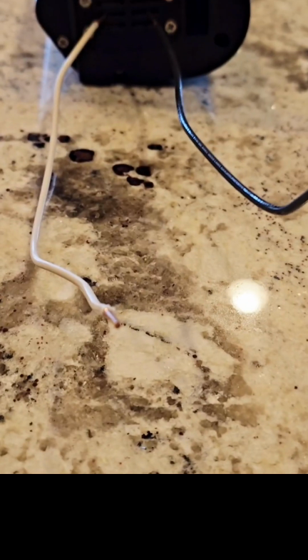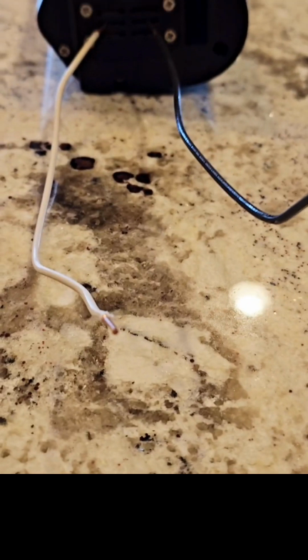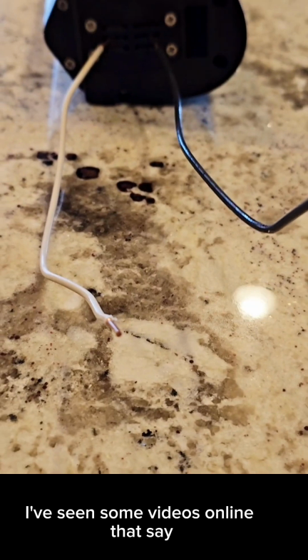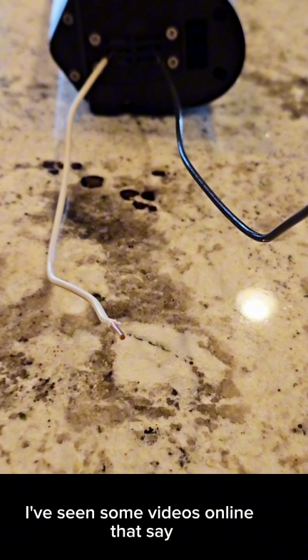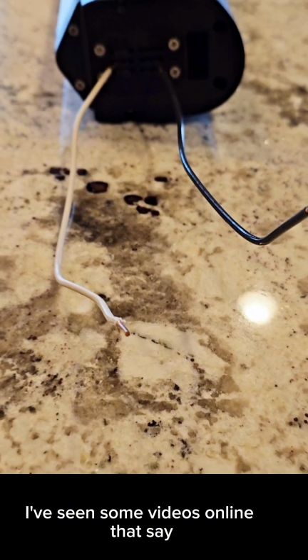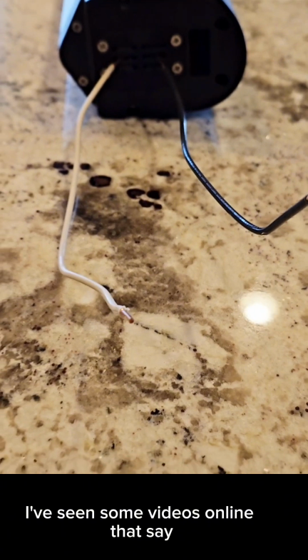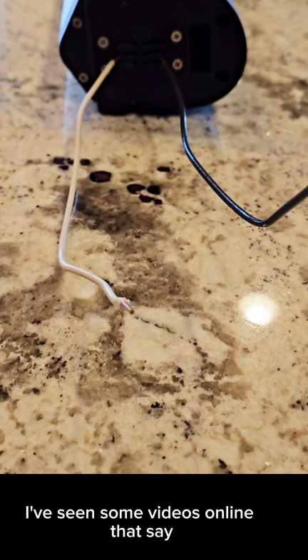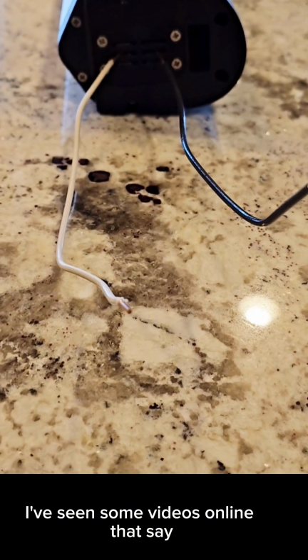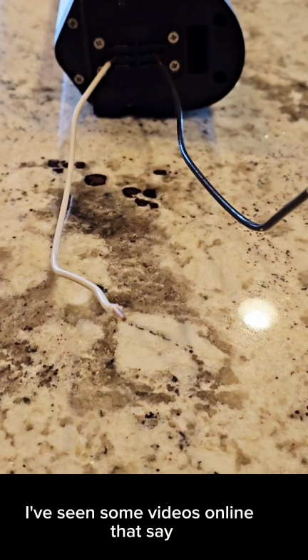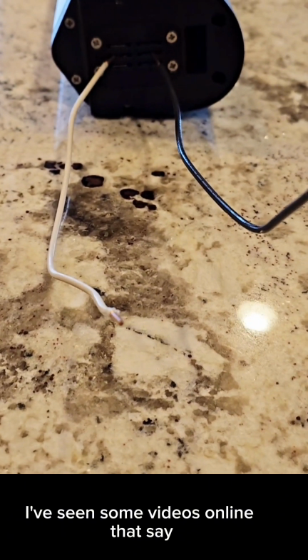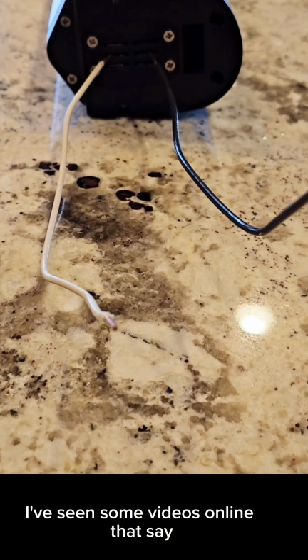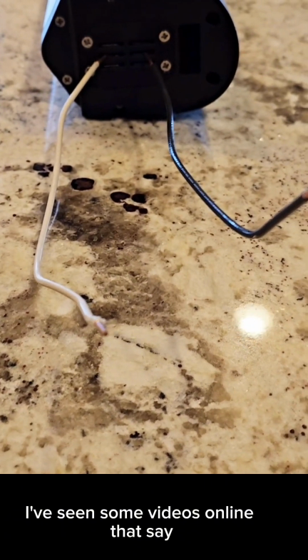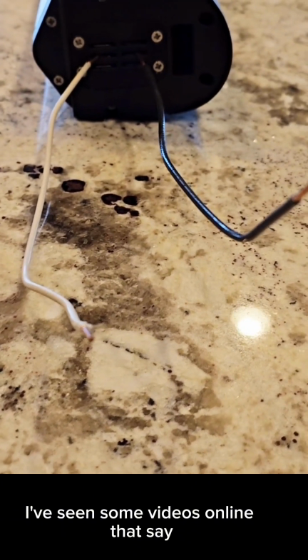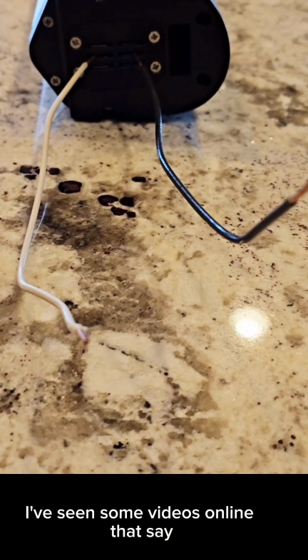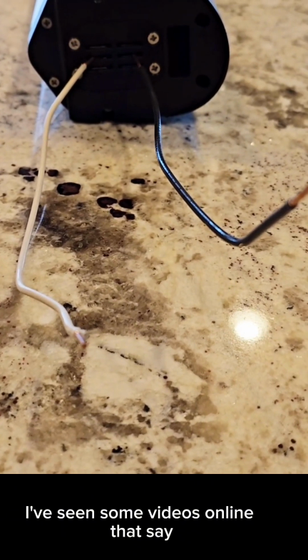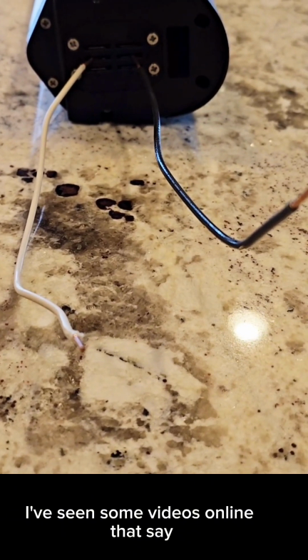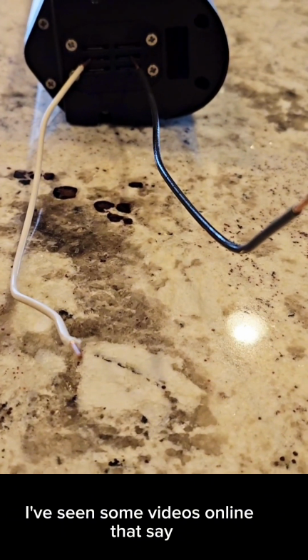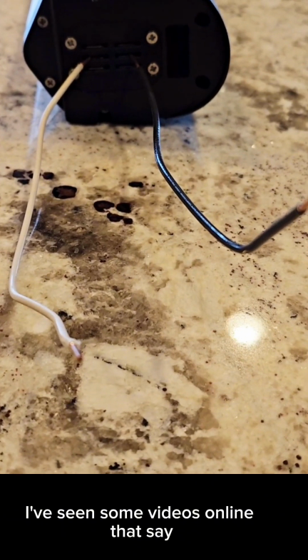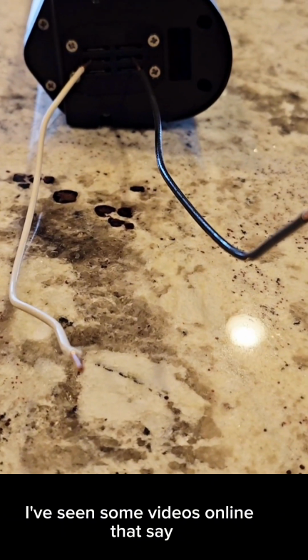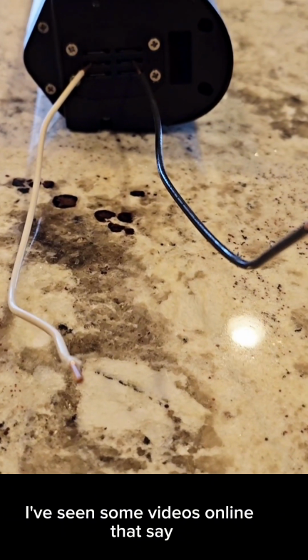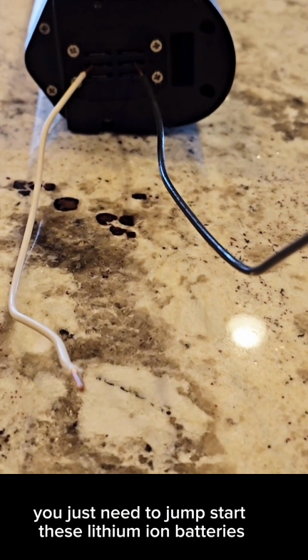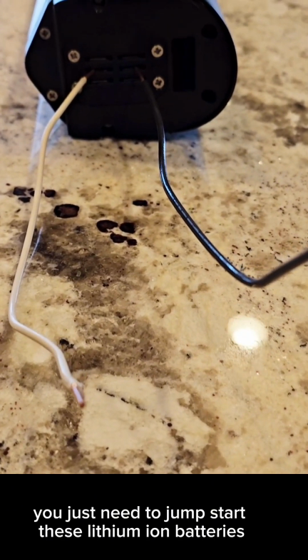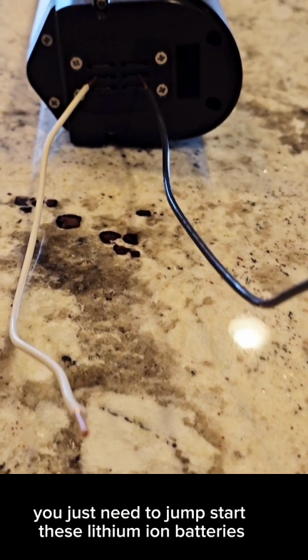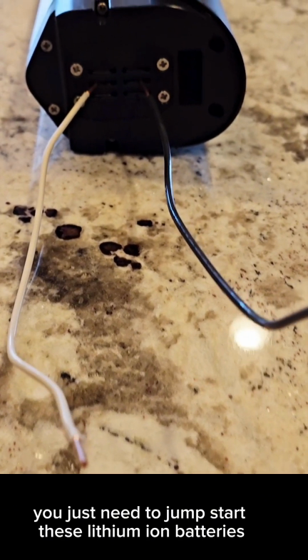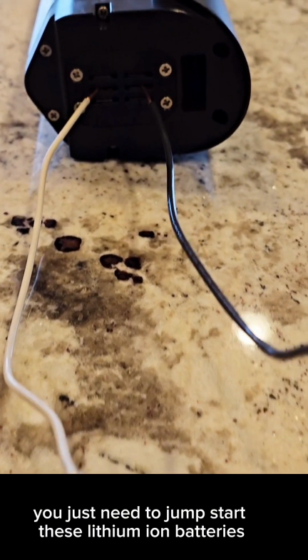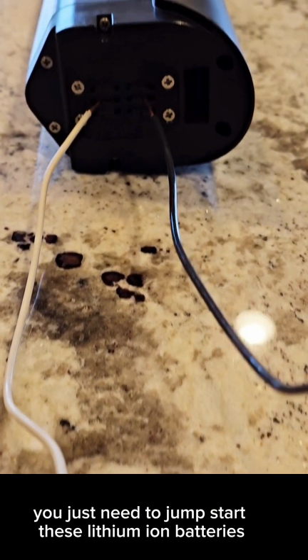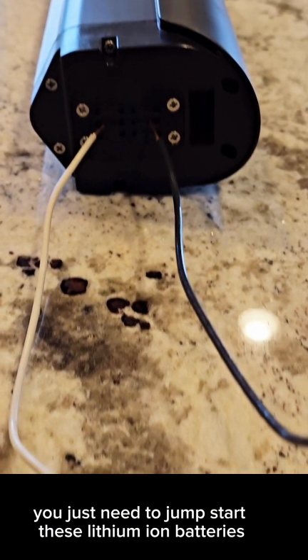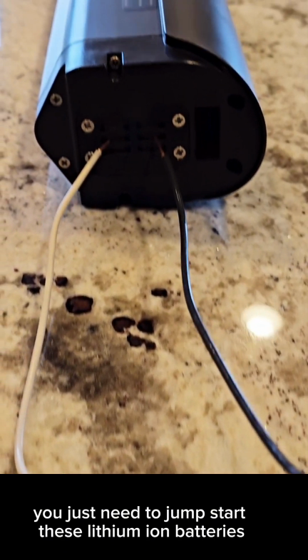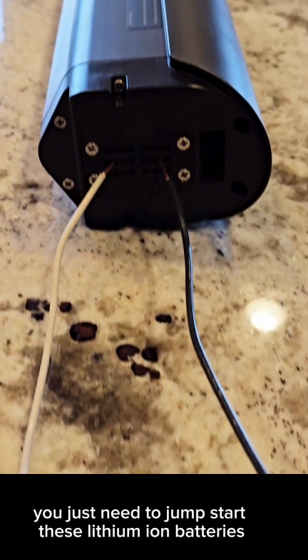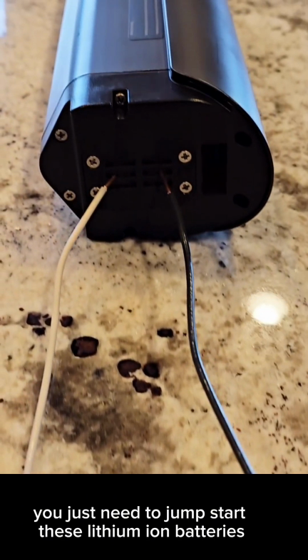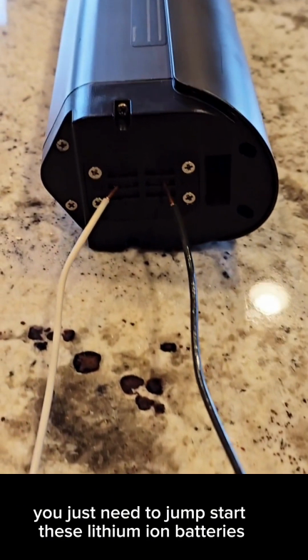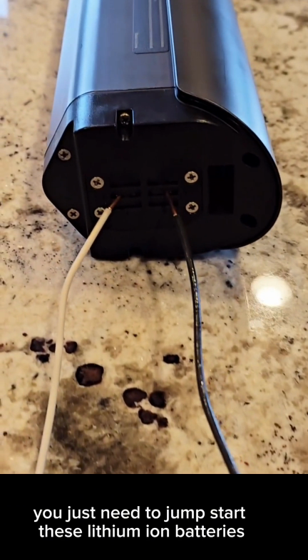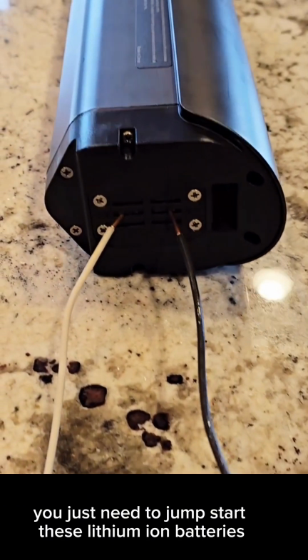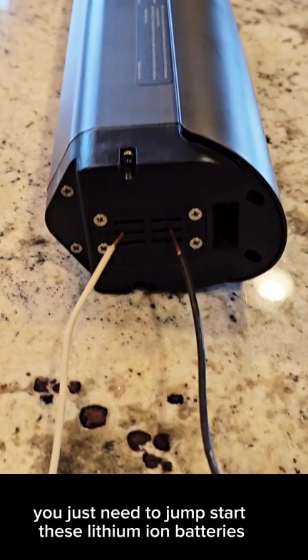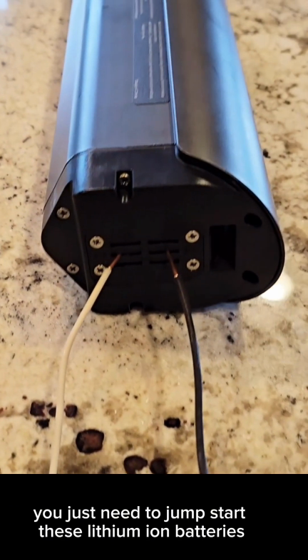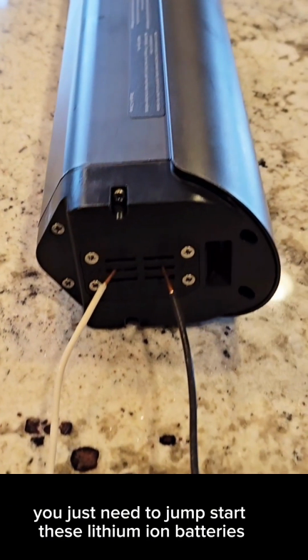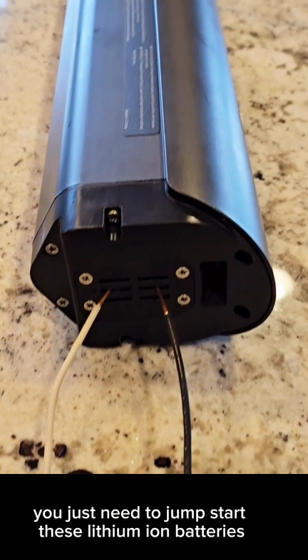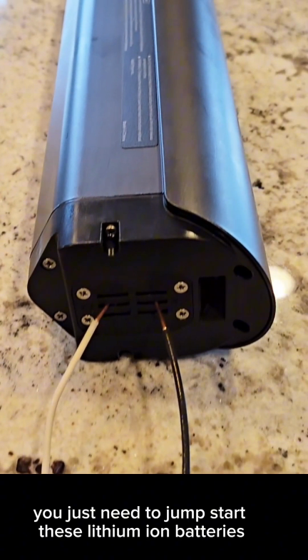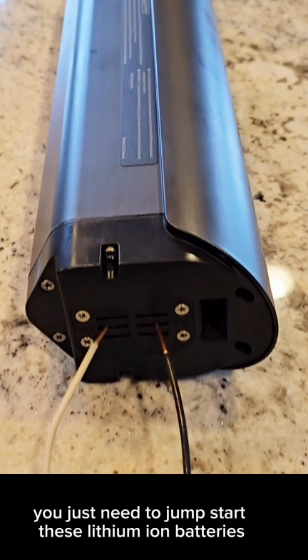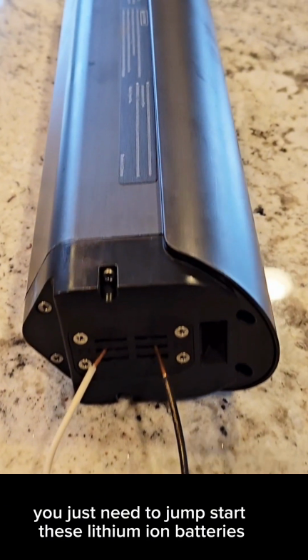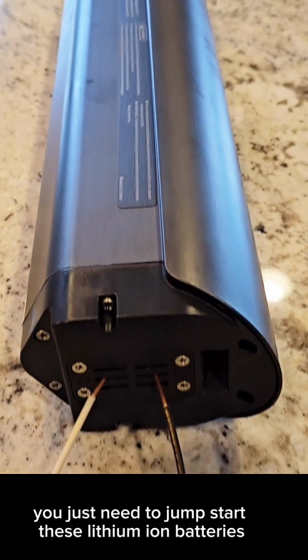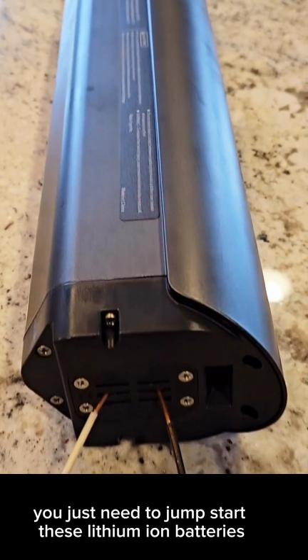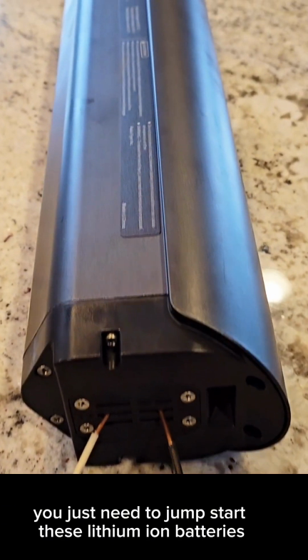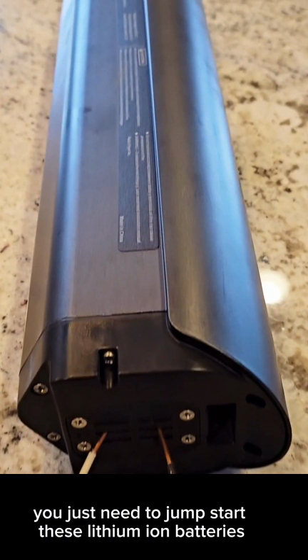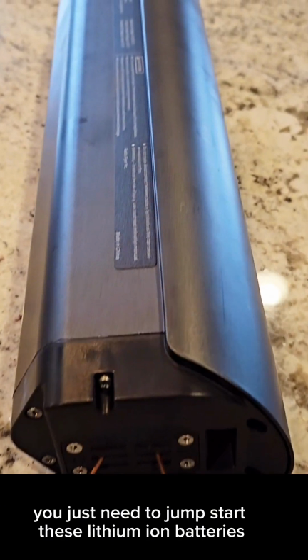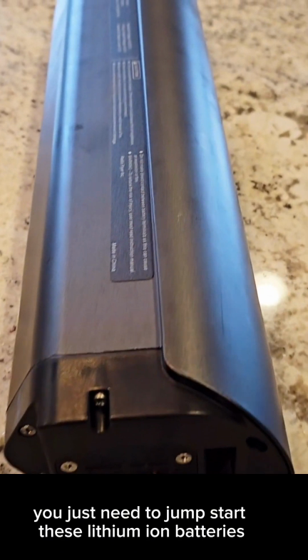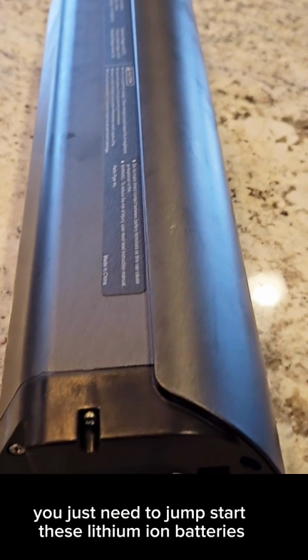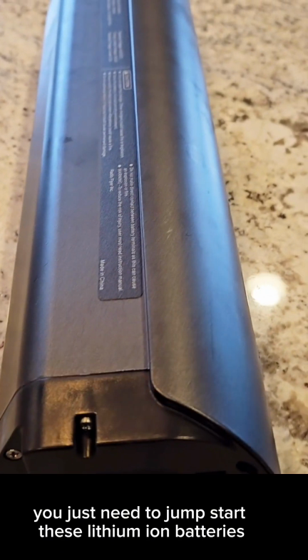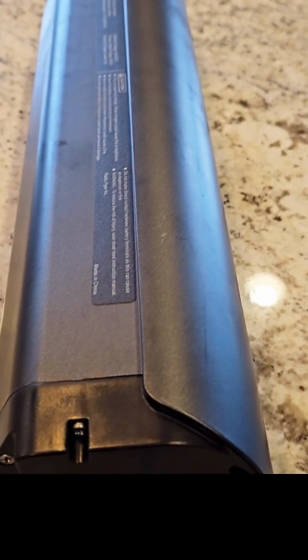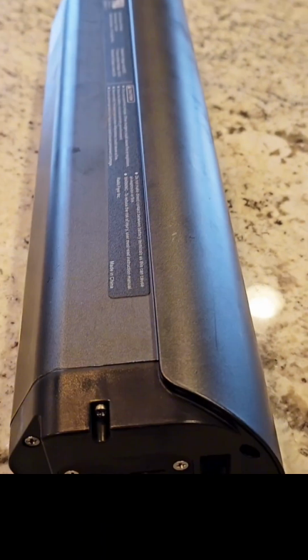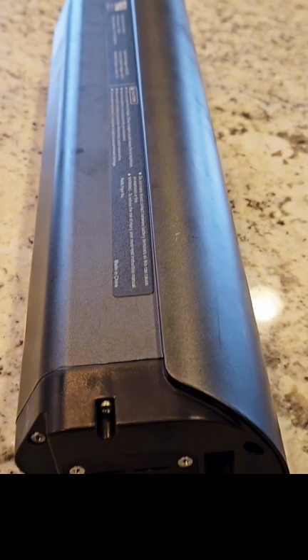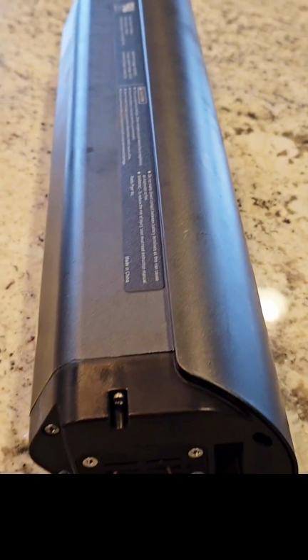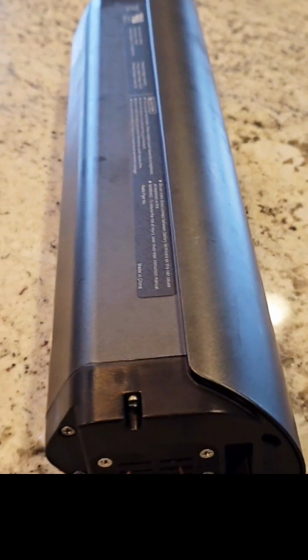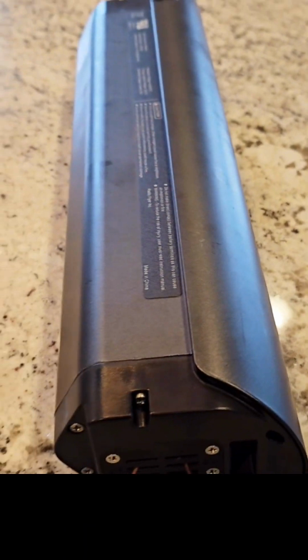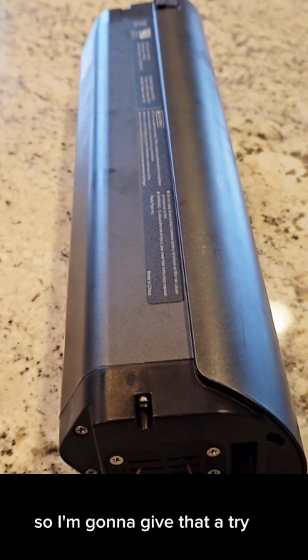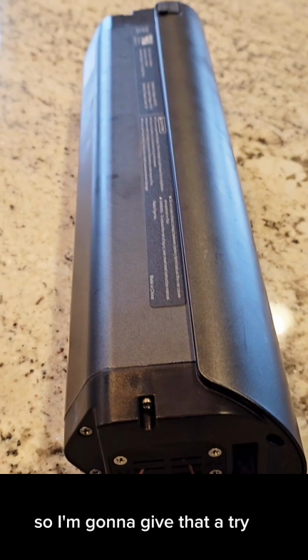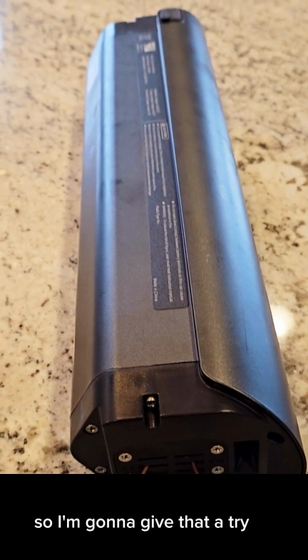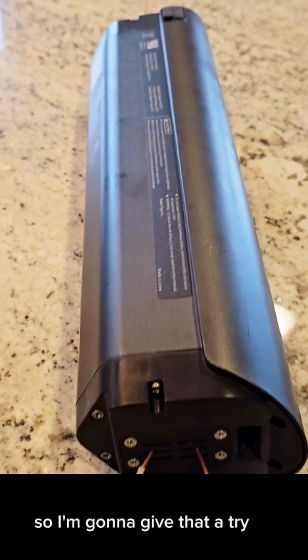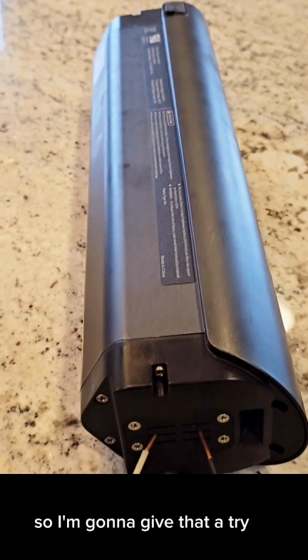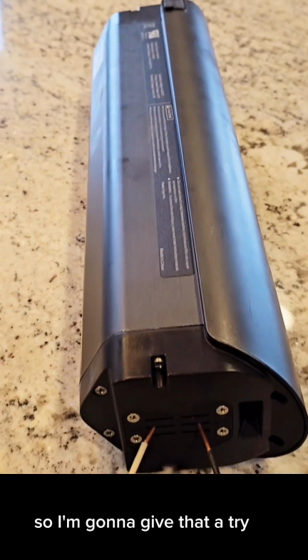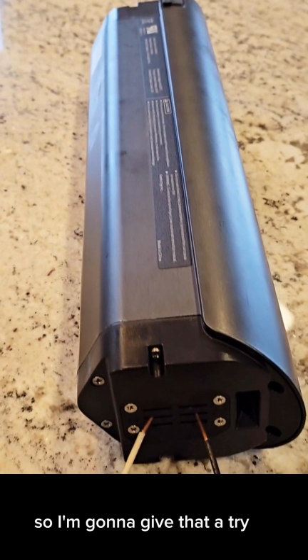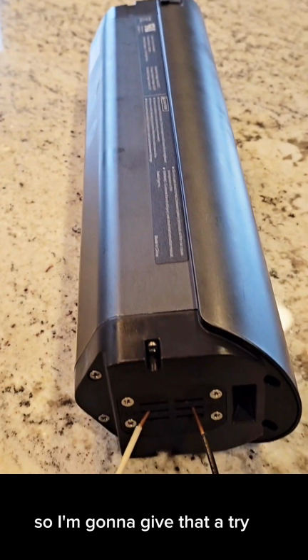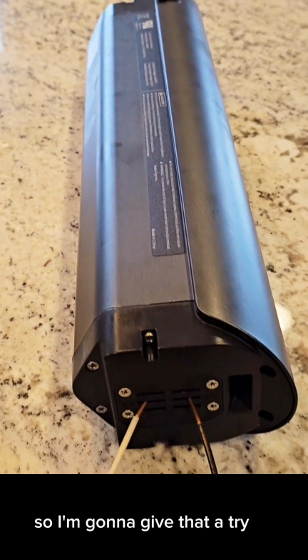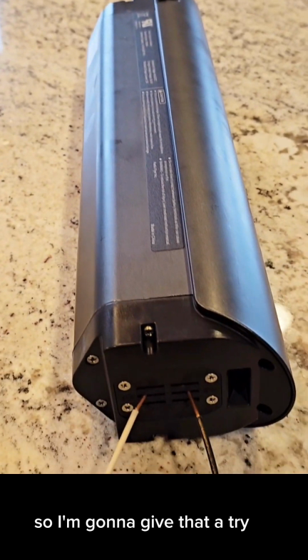I've seen some videos online that say you just need to jump-start these lithium-ion batteries, so I'm going to give that a try.